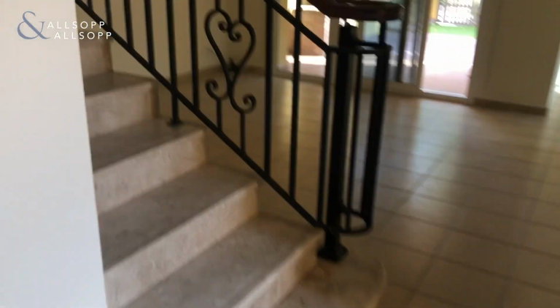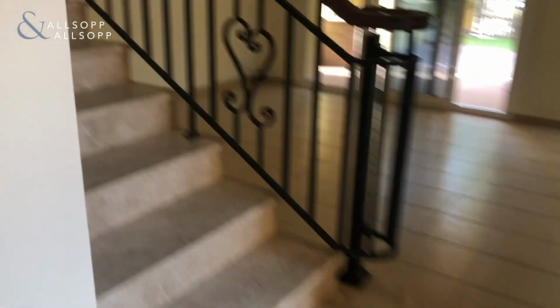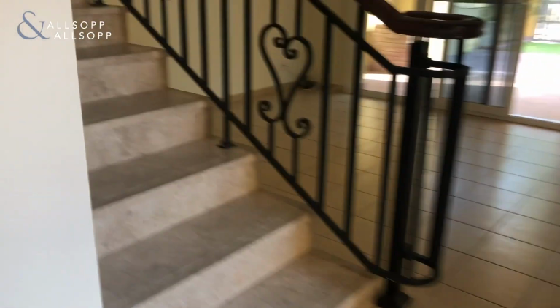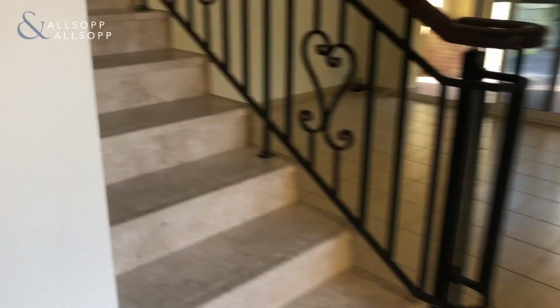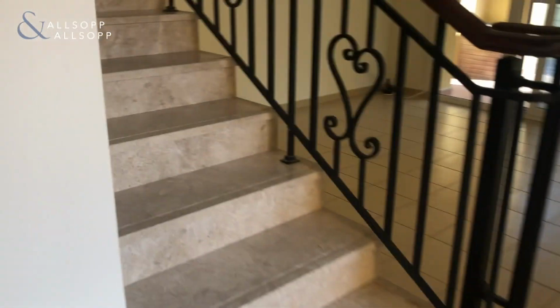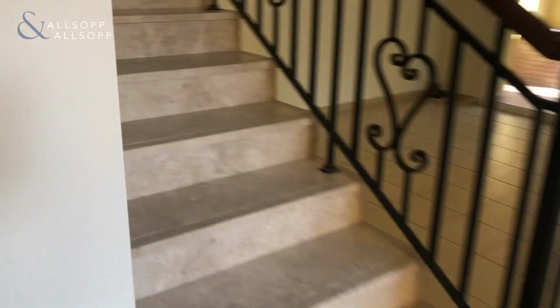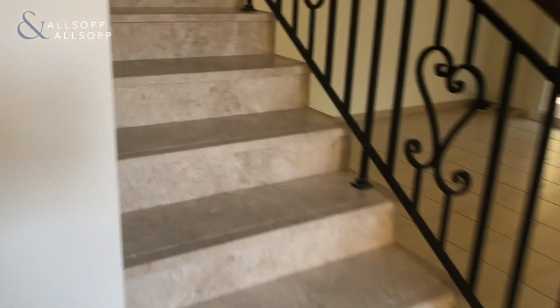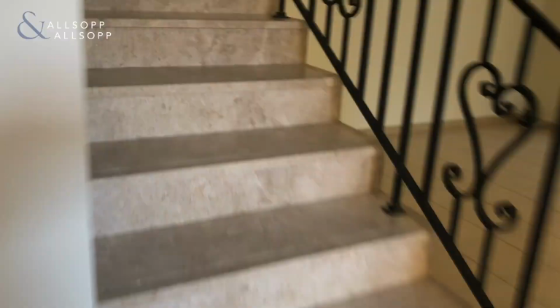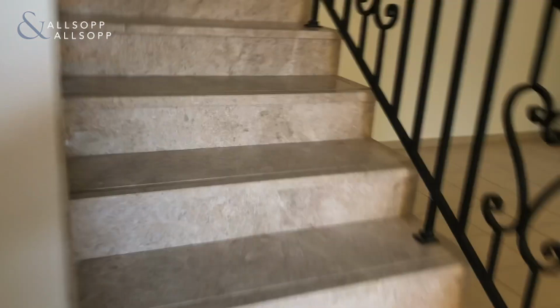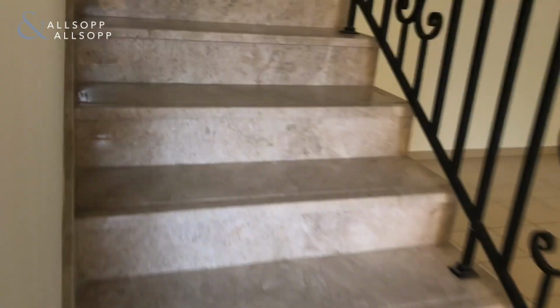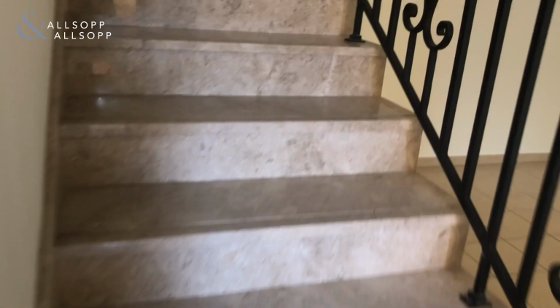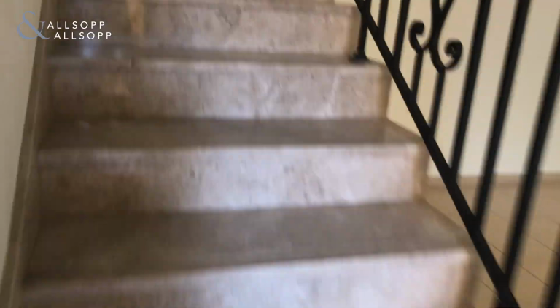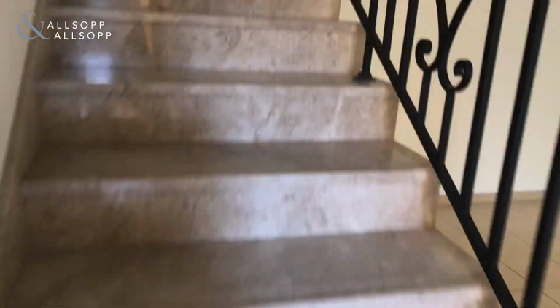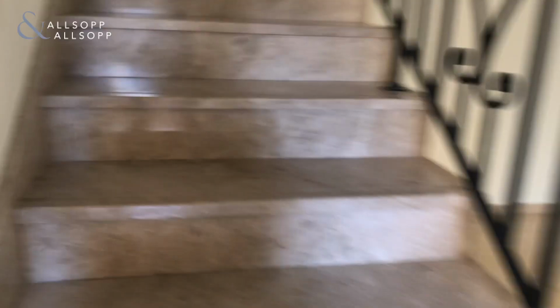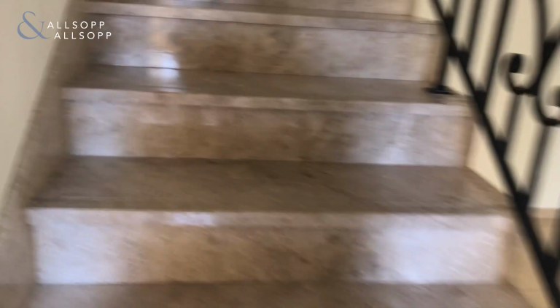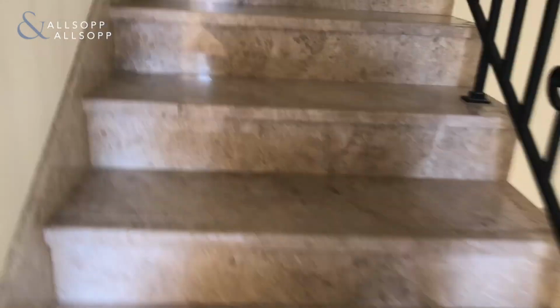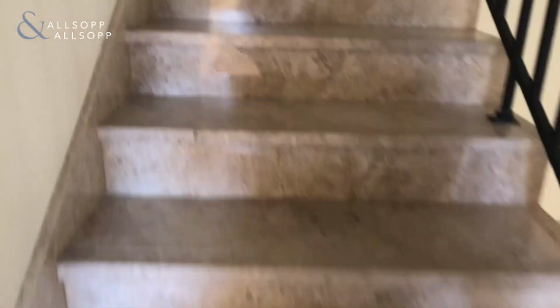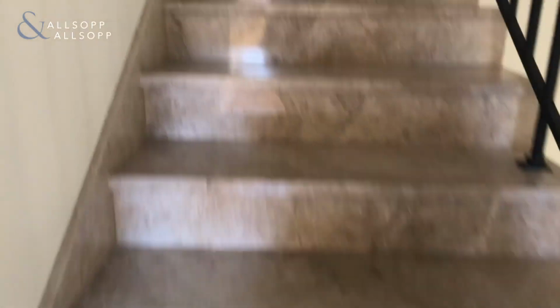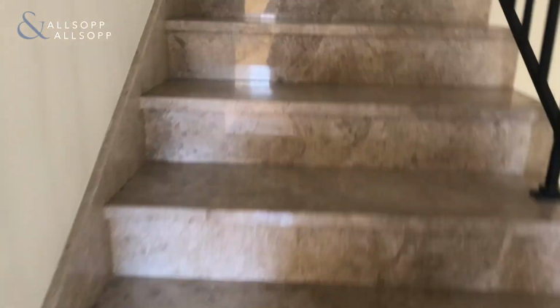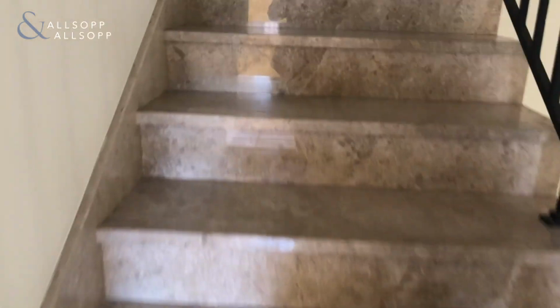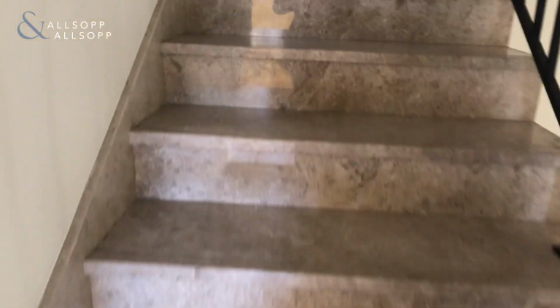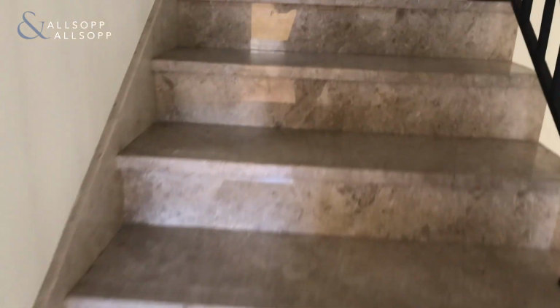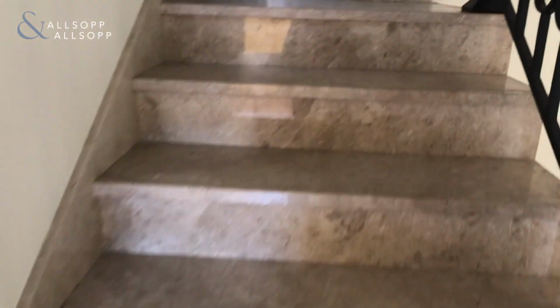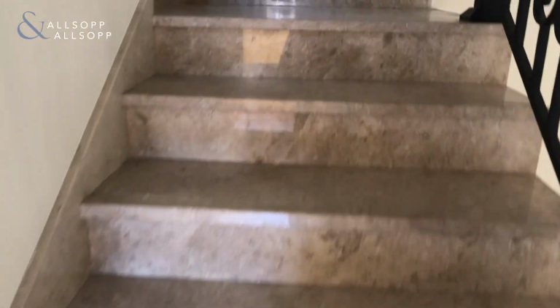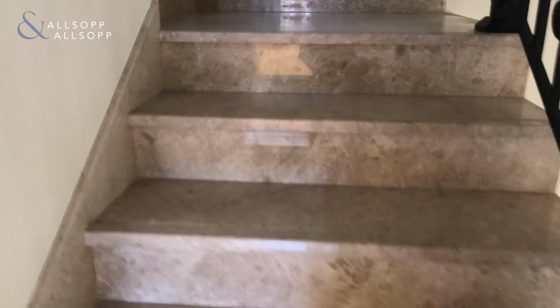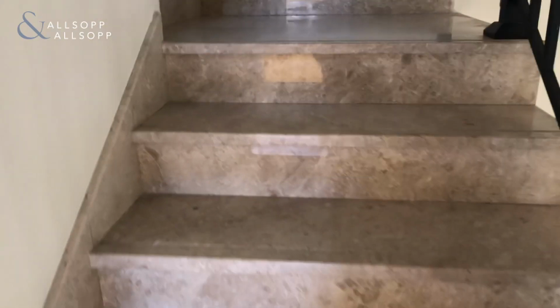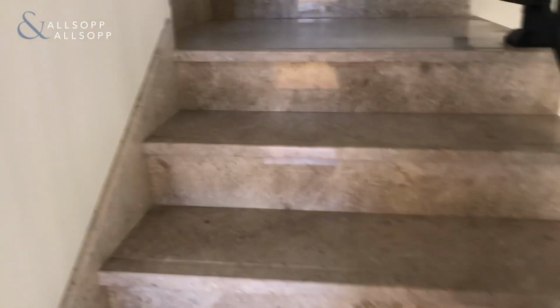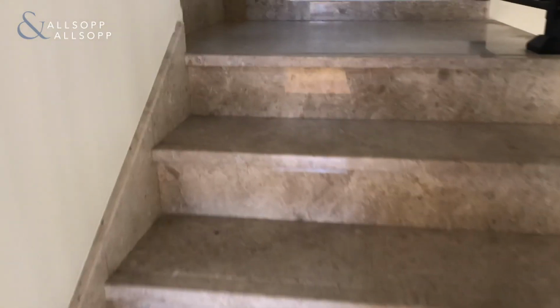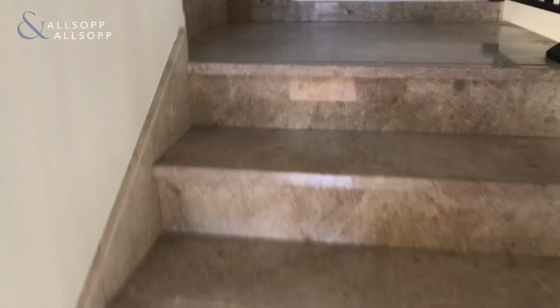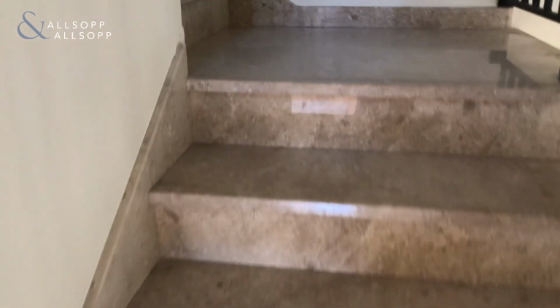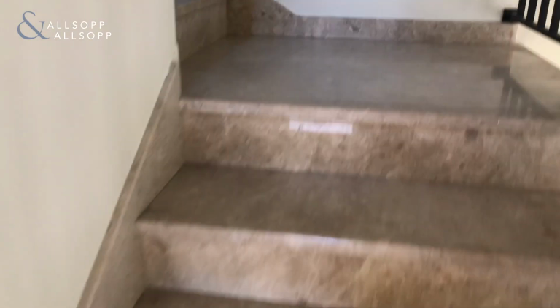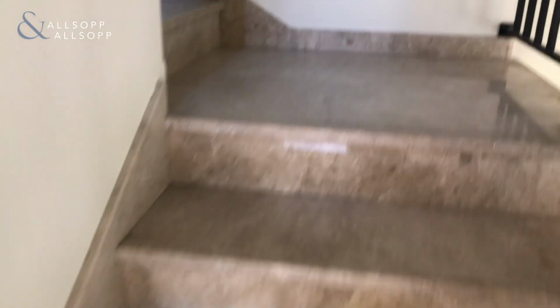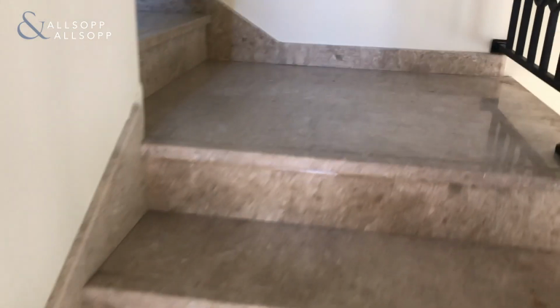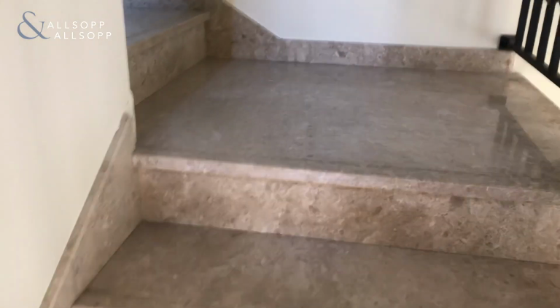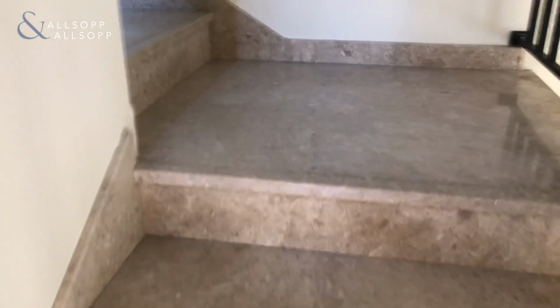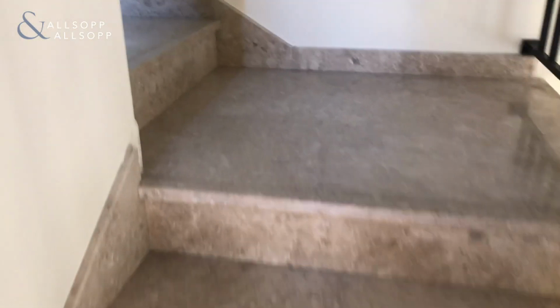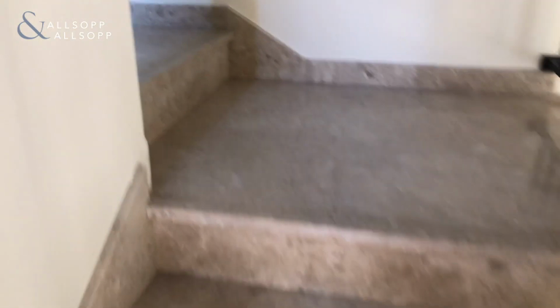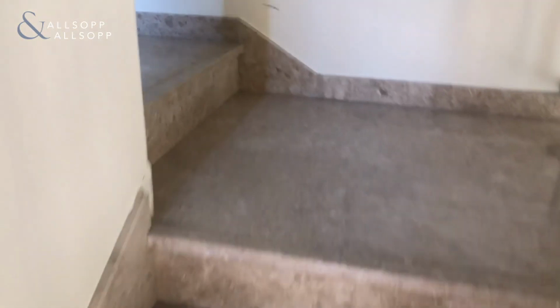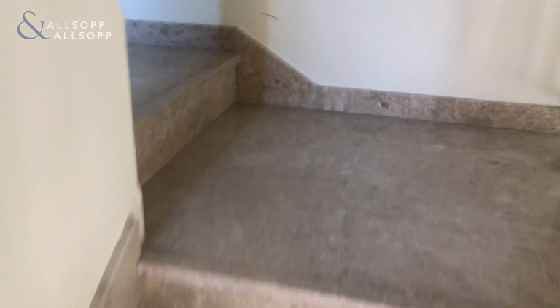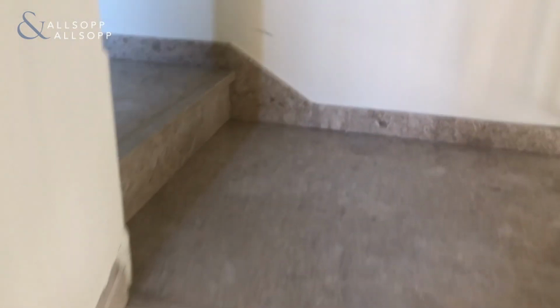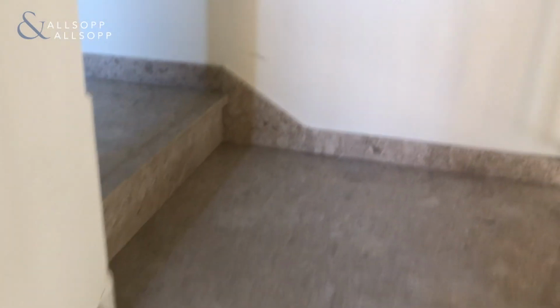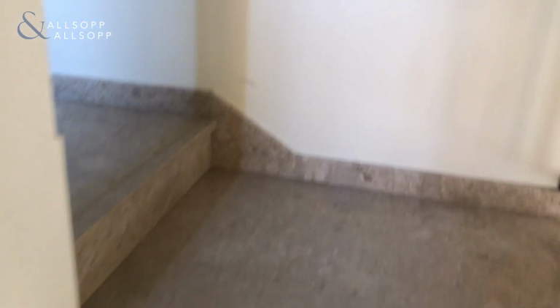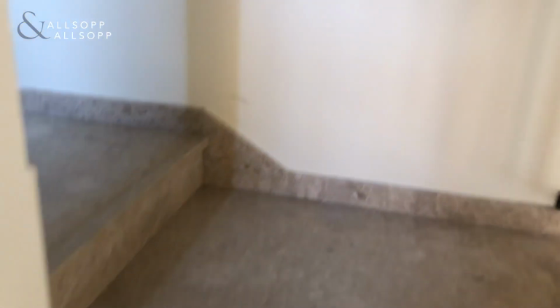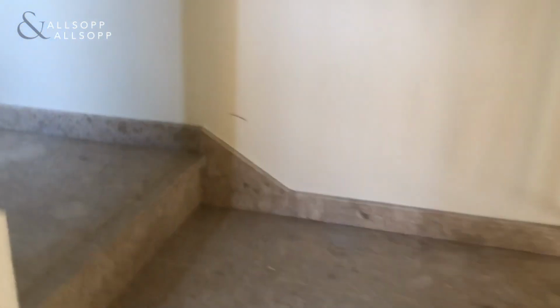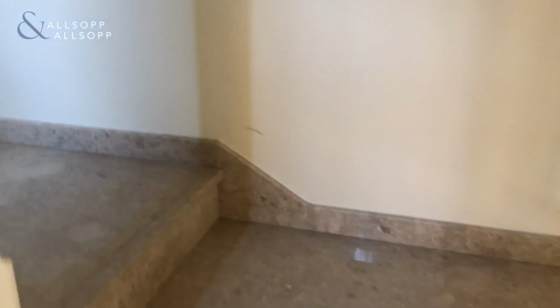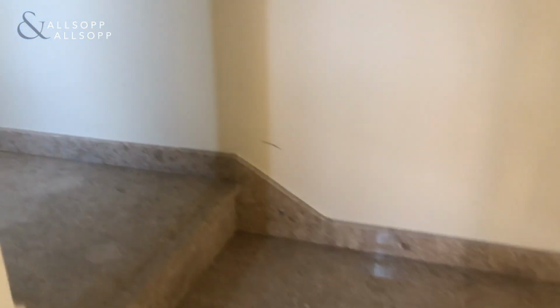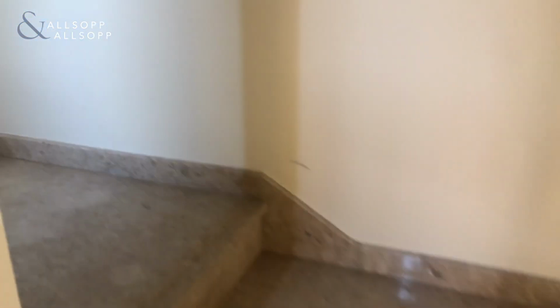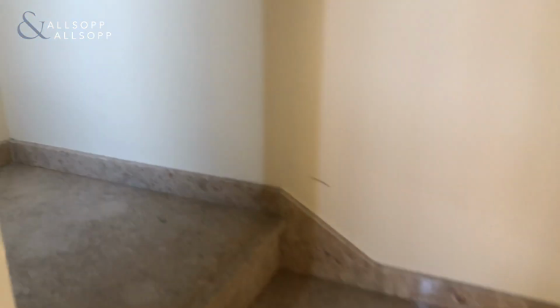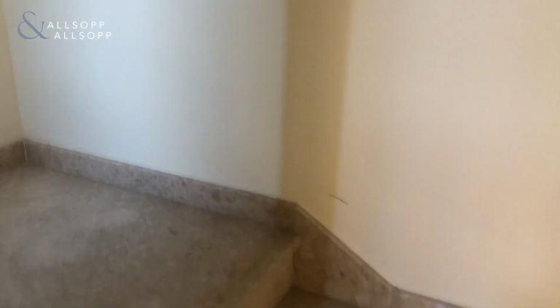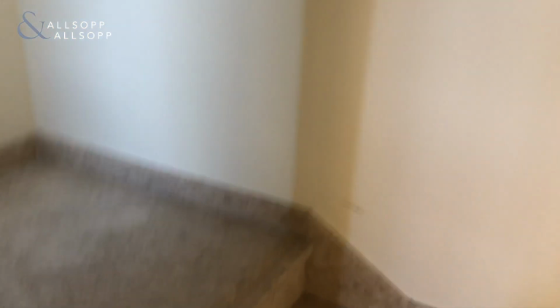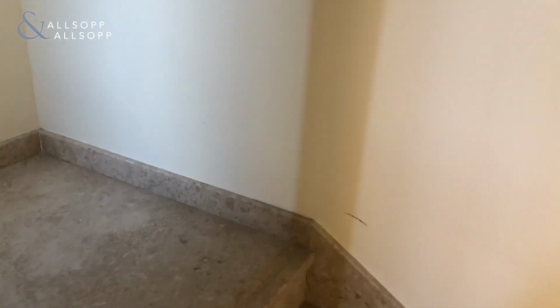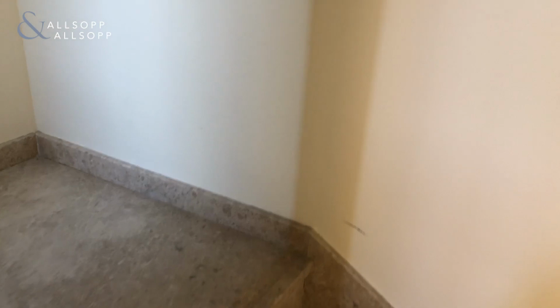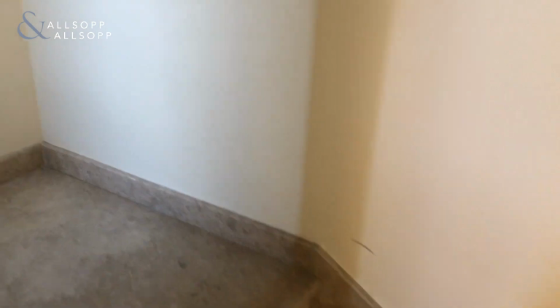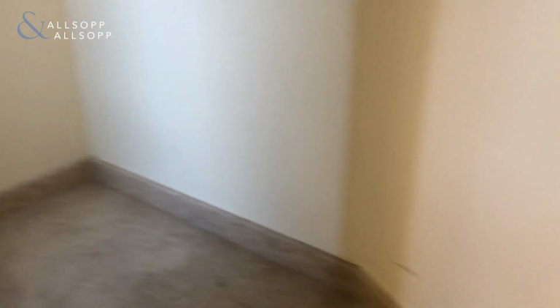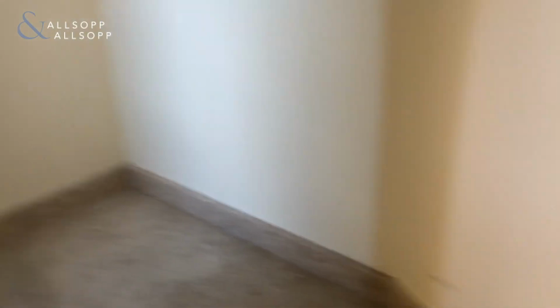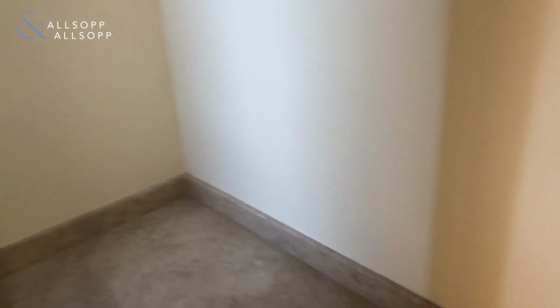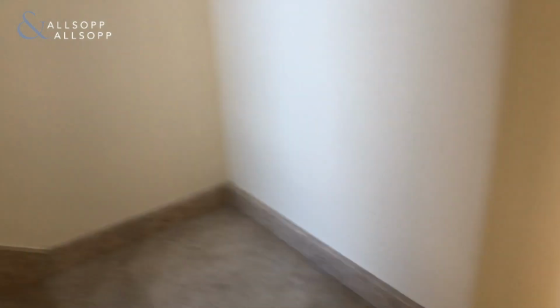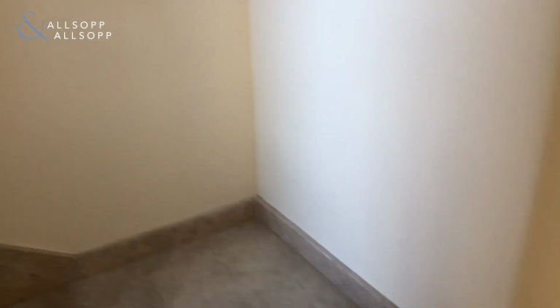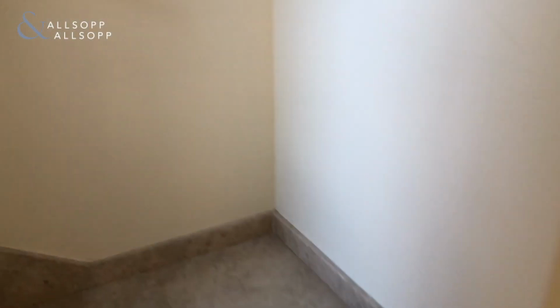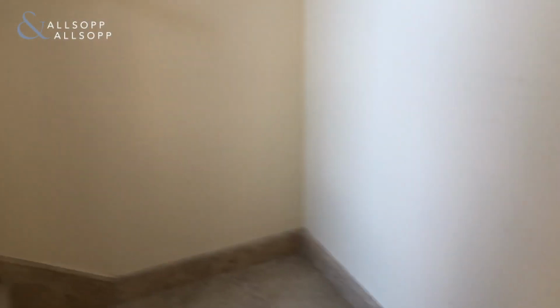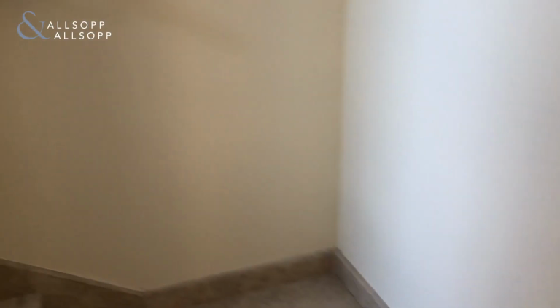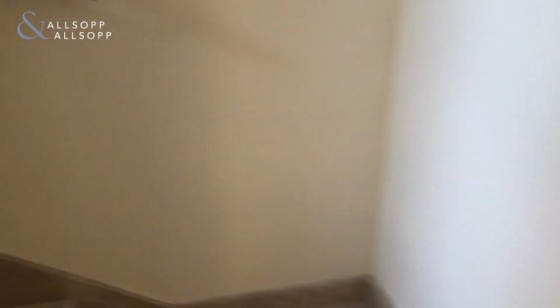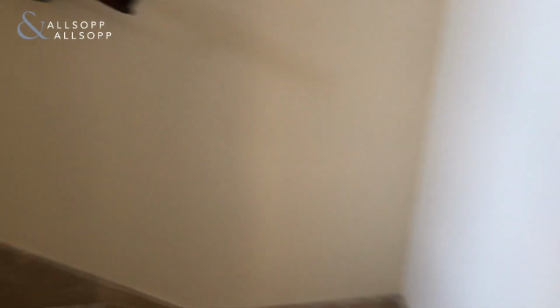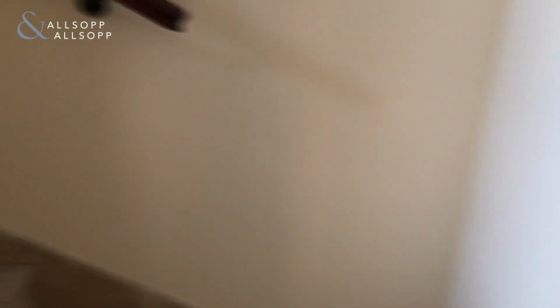Continuing up the stairs, you are greeted with two good sized bedrooms and a study, which you can easily use as a third bedroom.